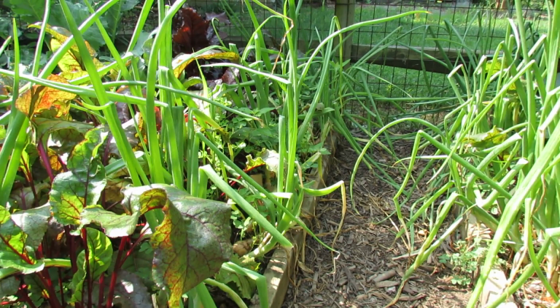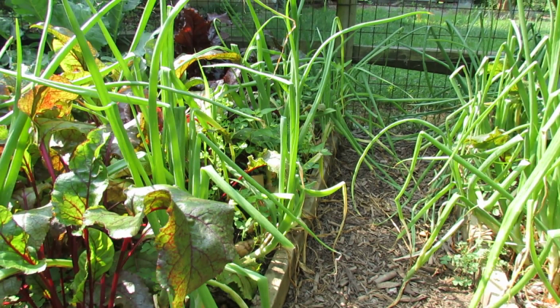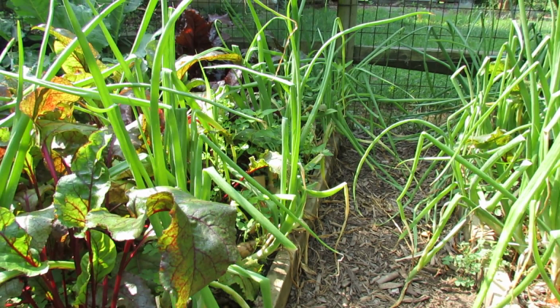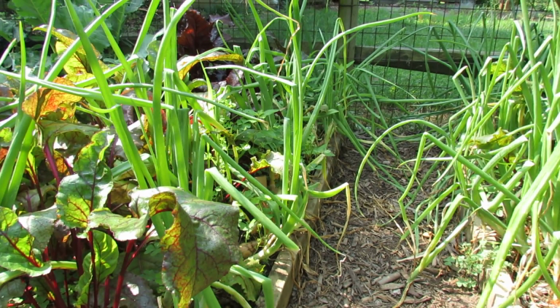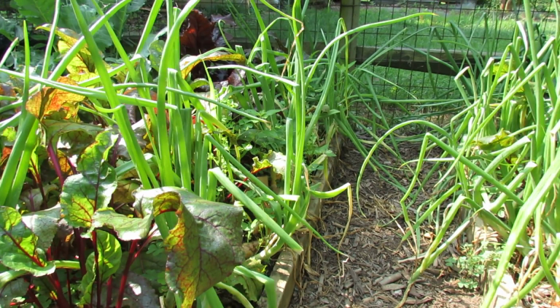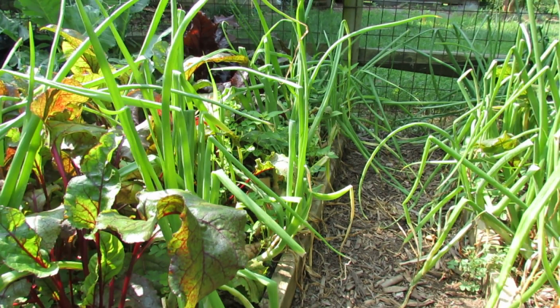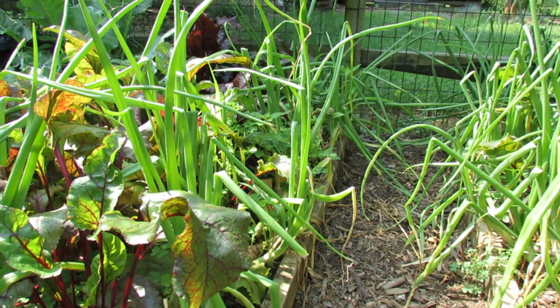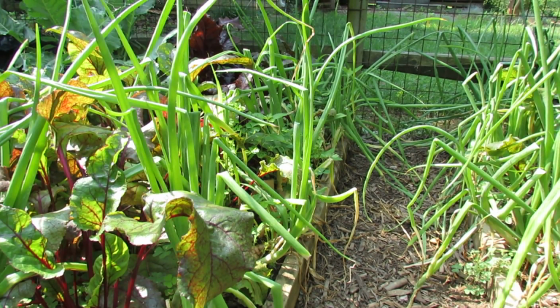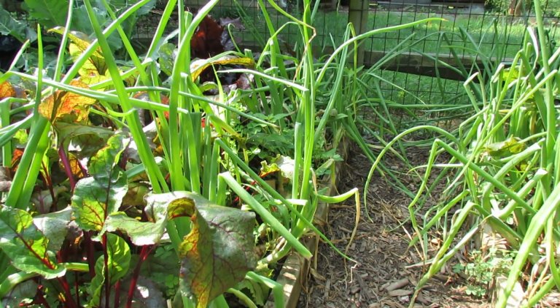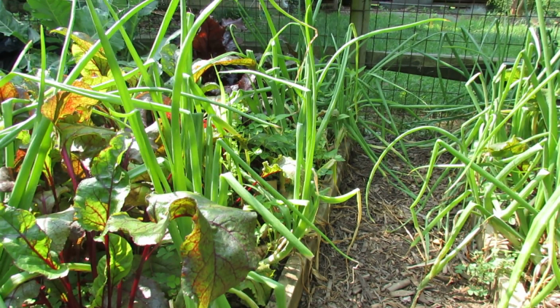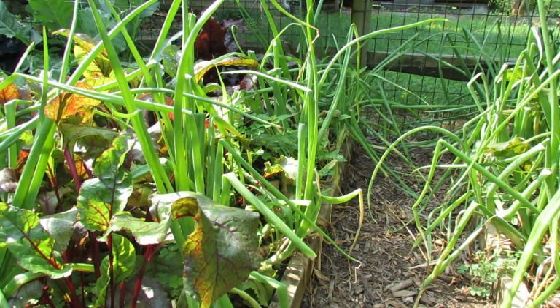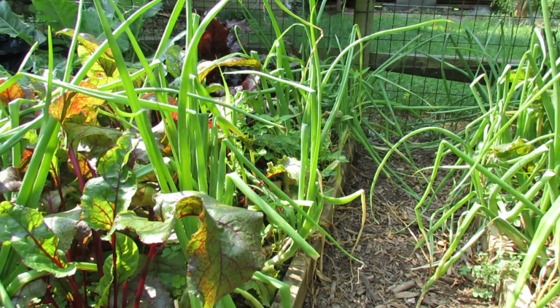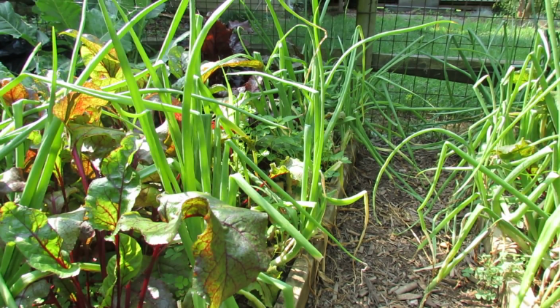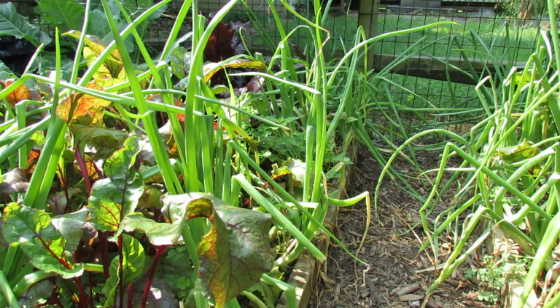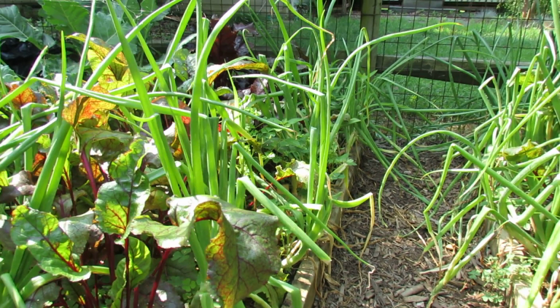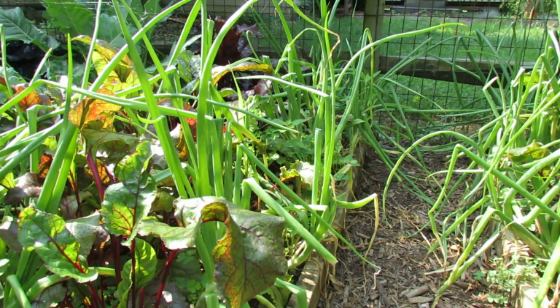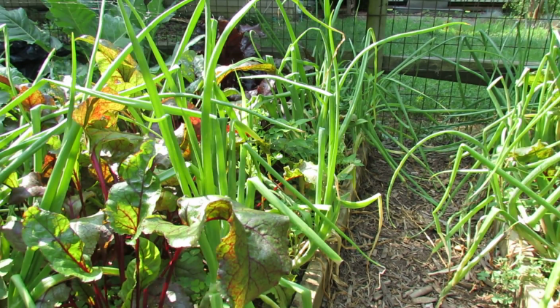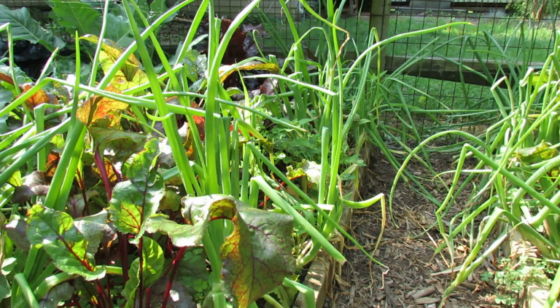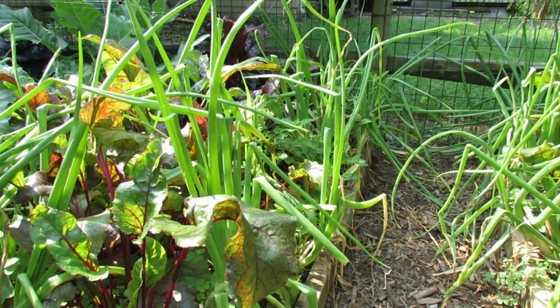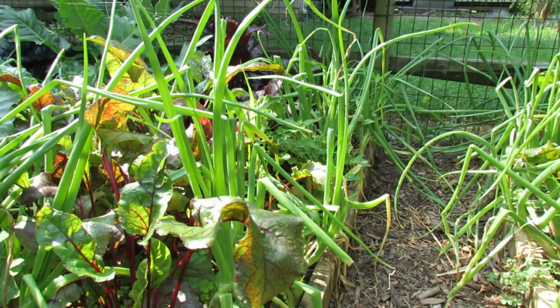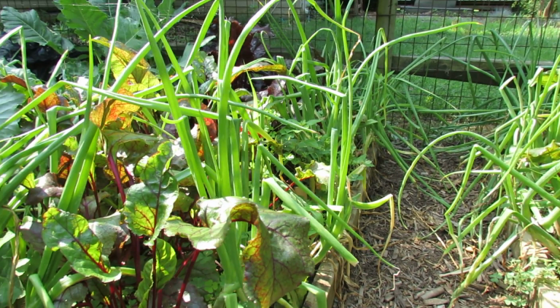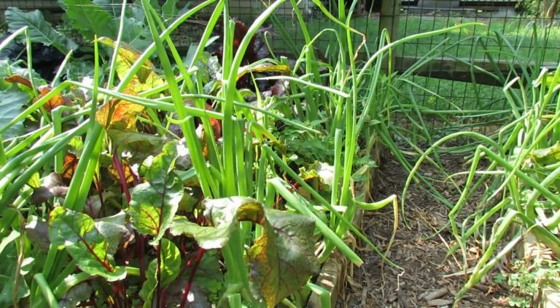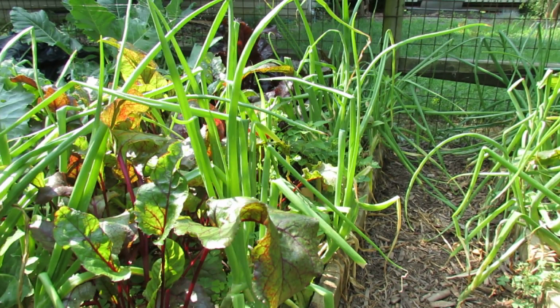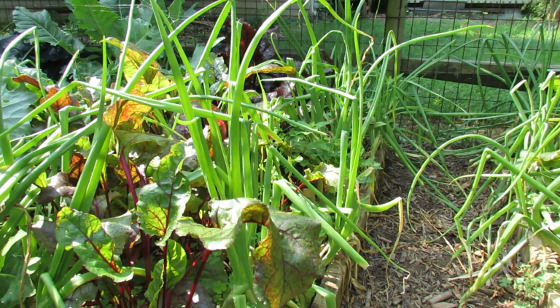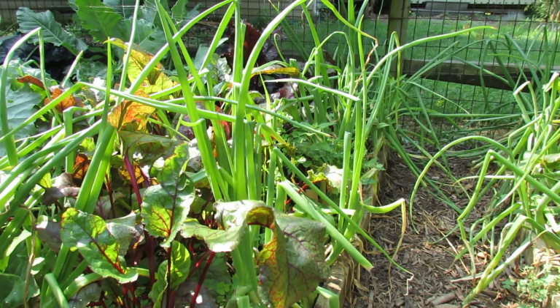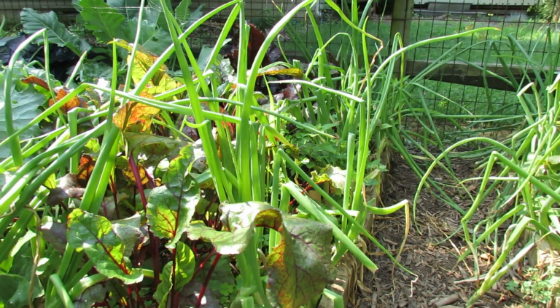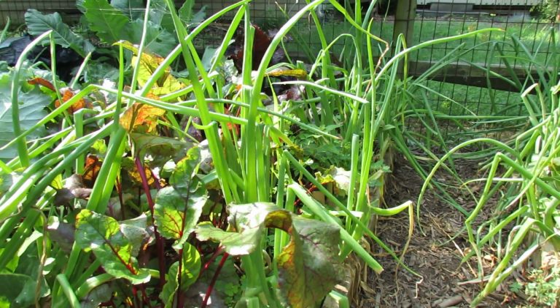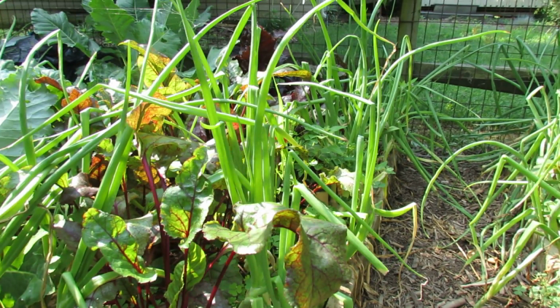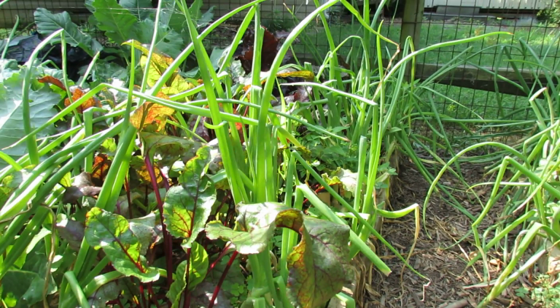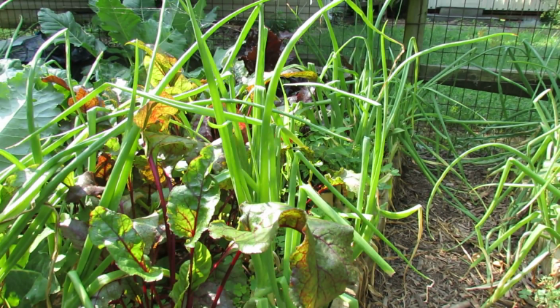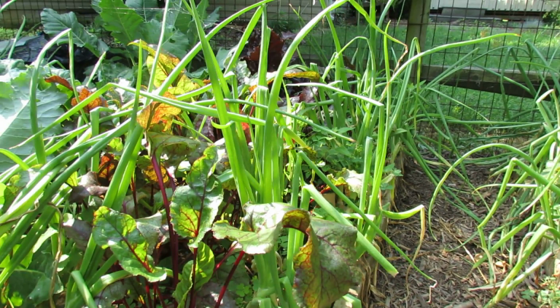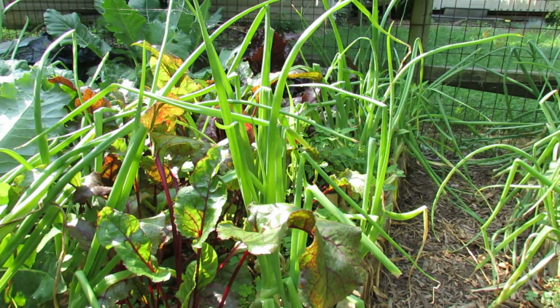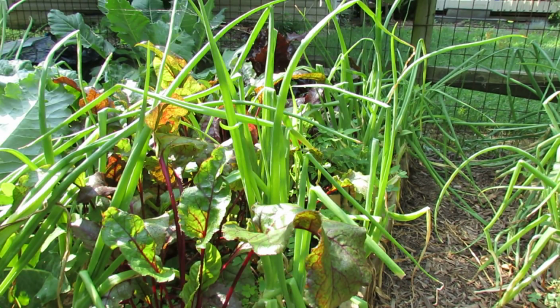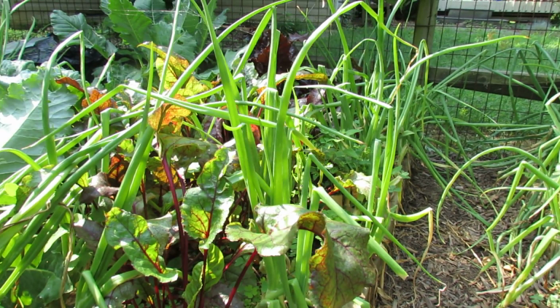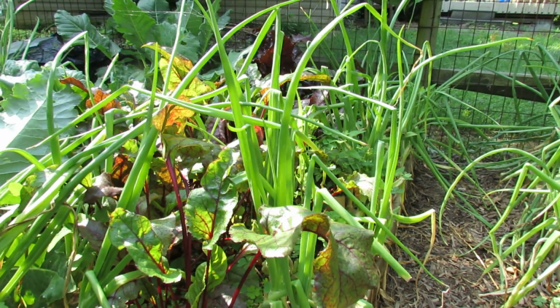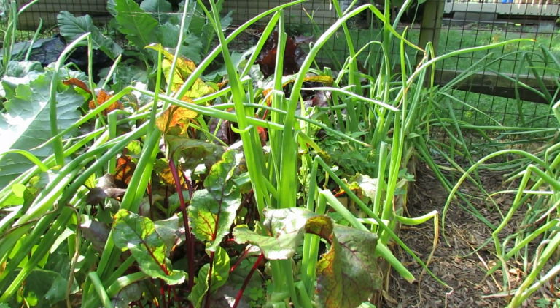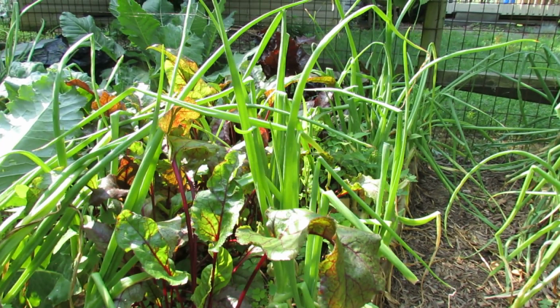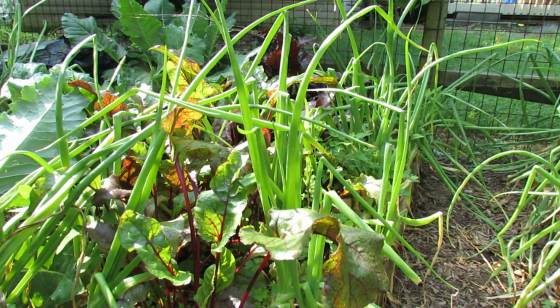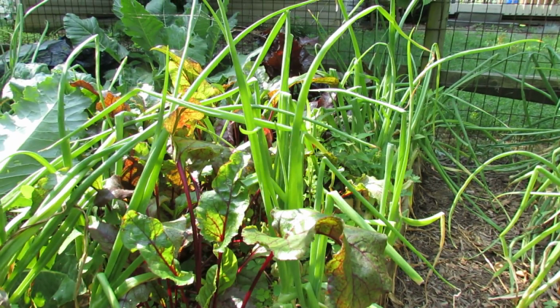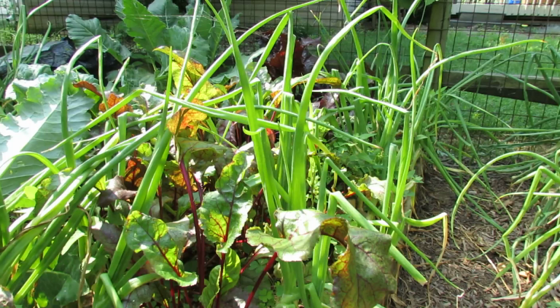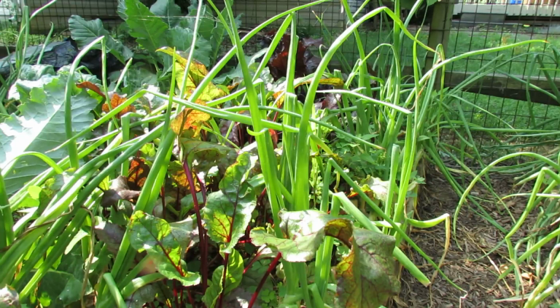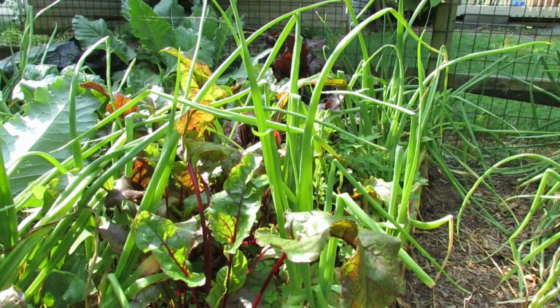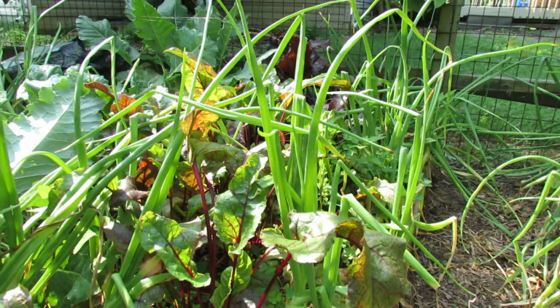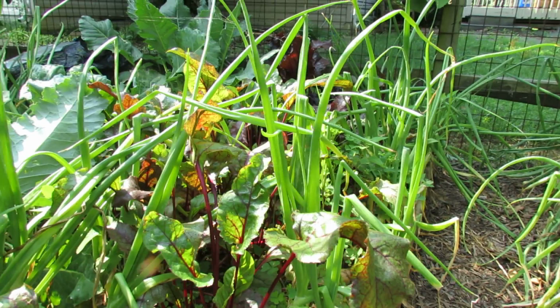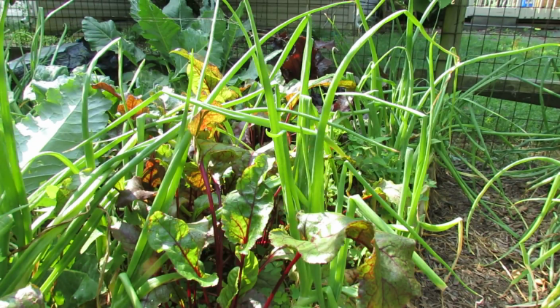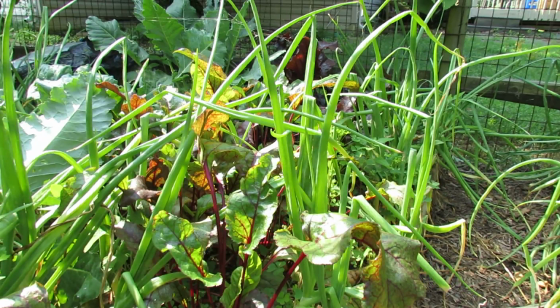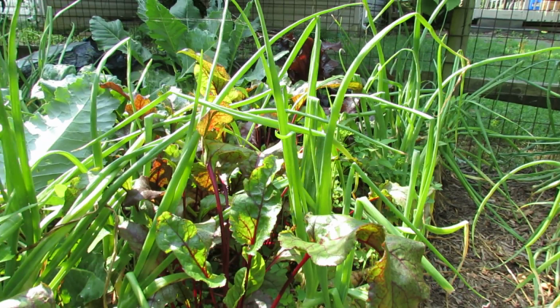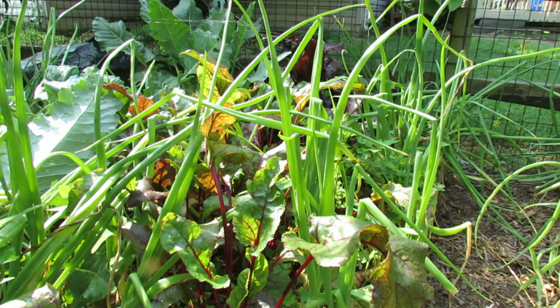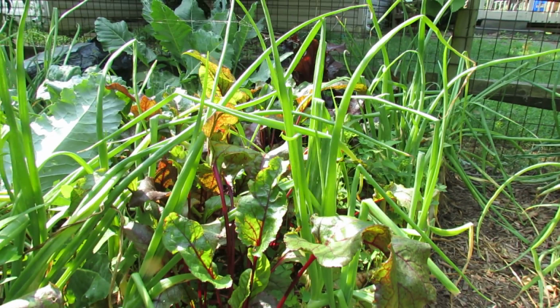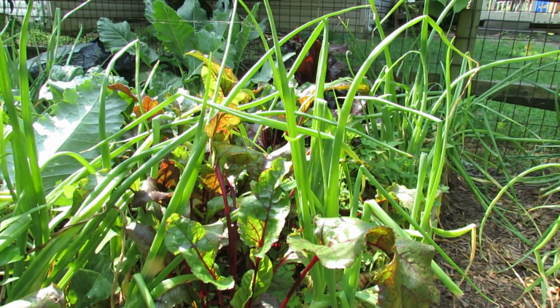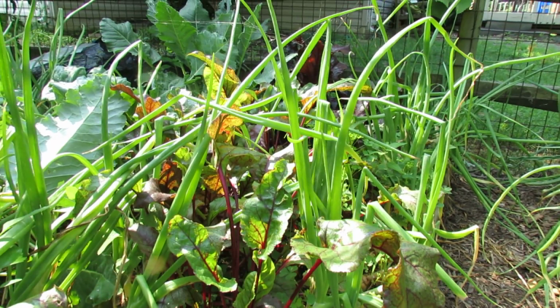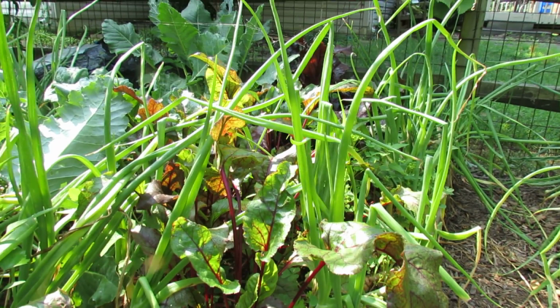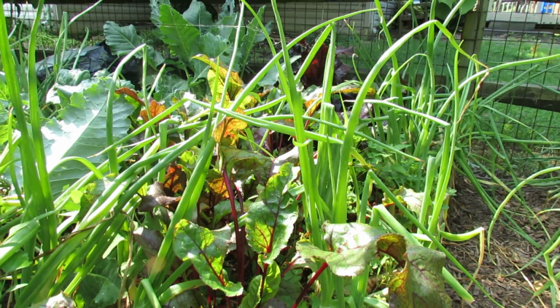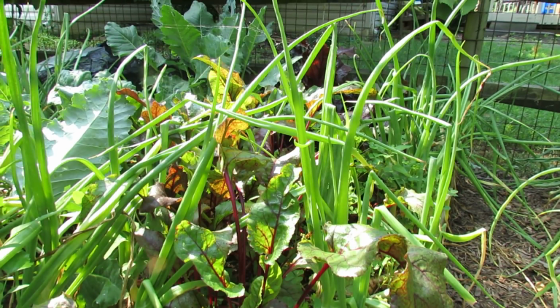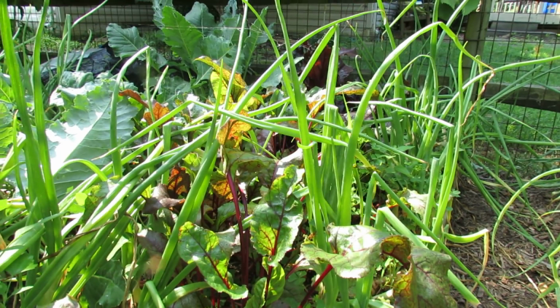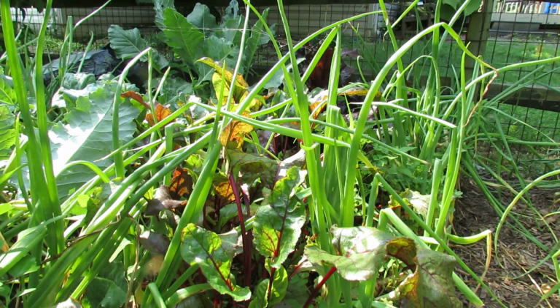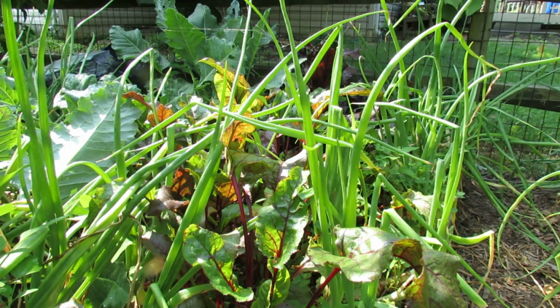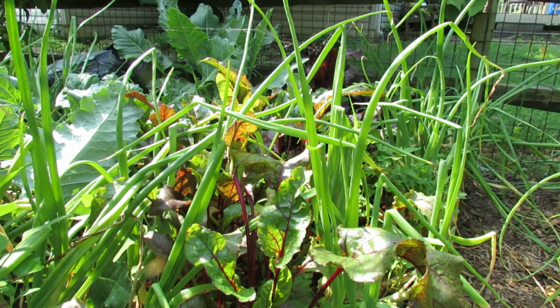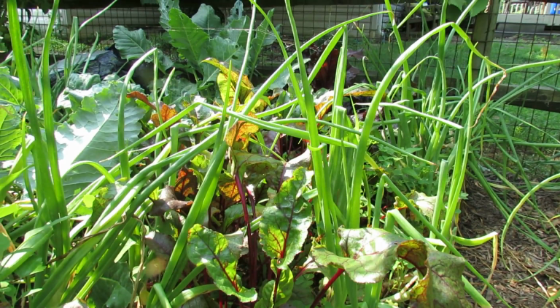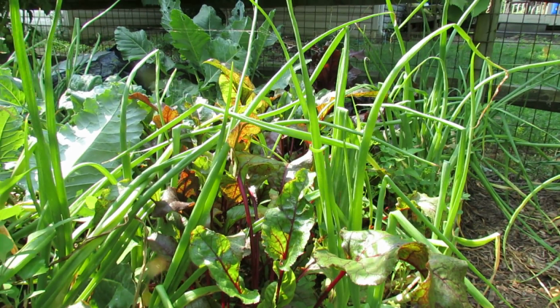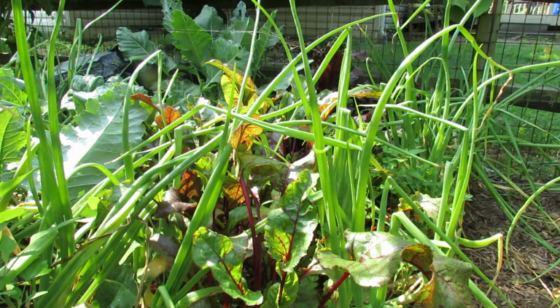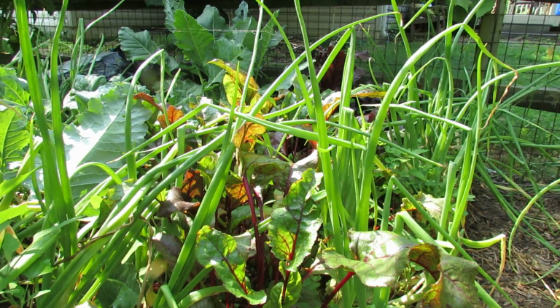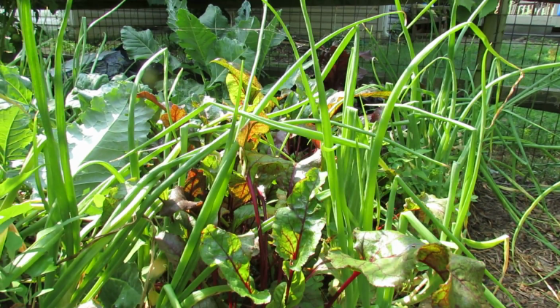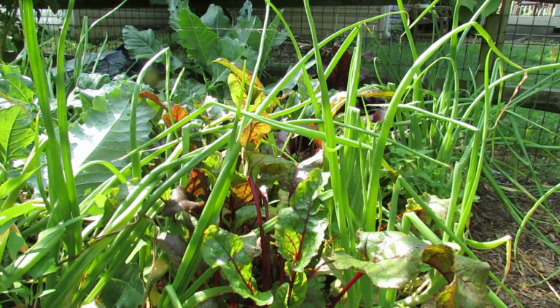Welcome to the Rusted Garden. Today I want to show you the difference between round beets and cylindrical beets and also talk to you about what cat facing is on a tomato.